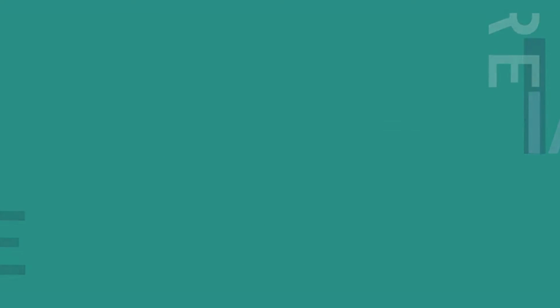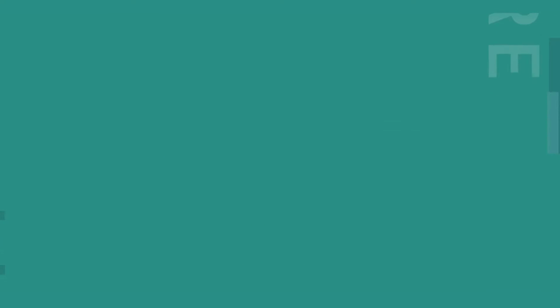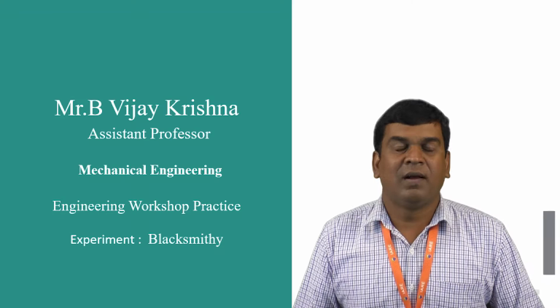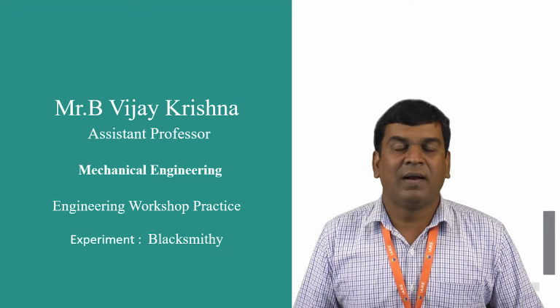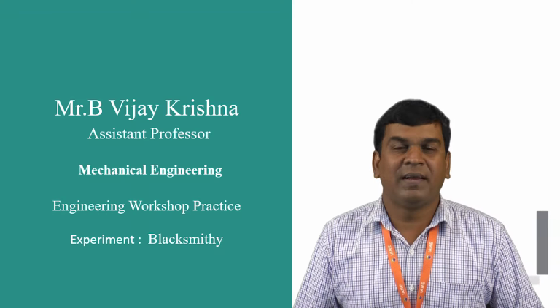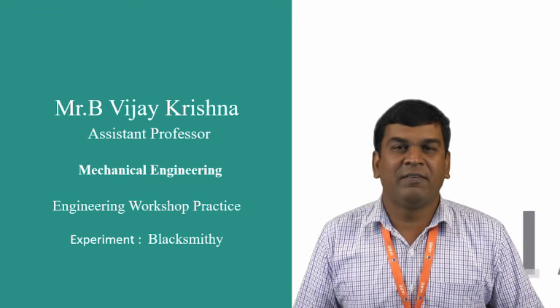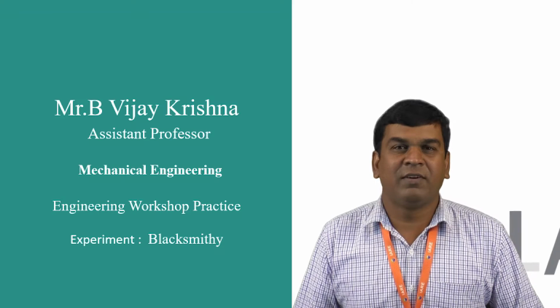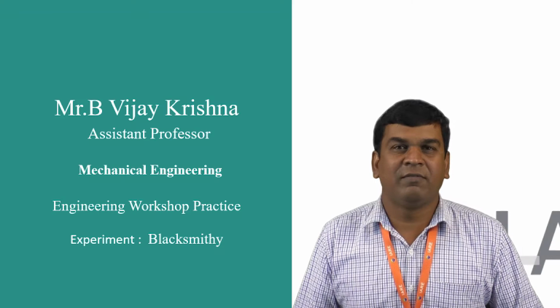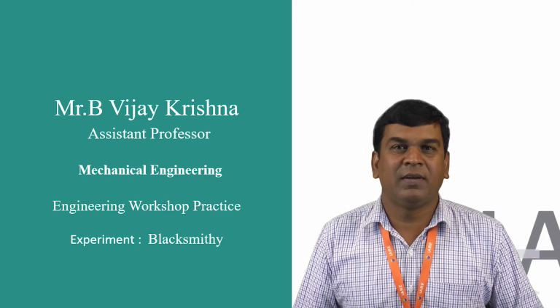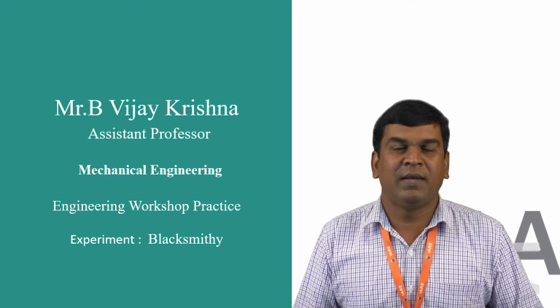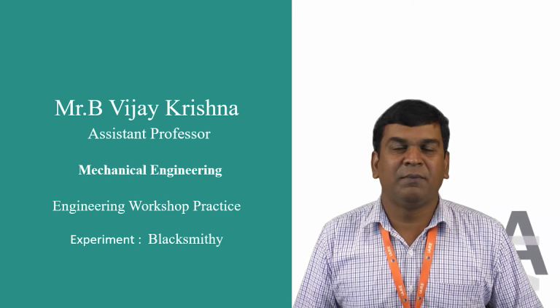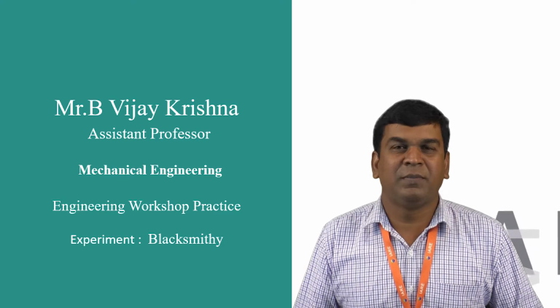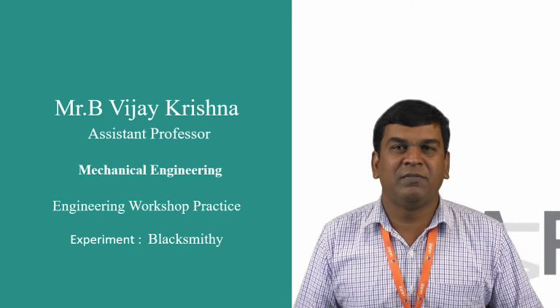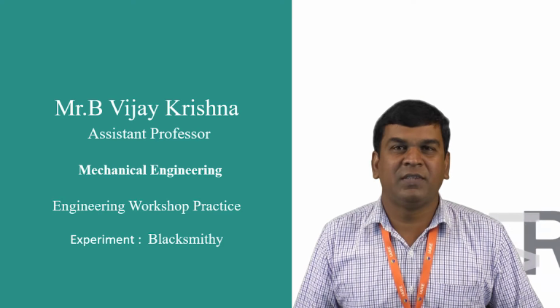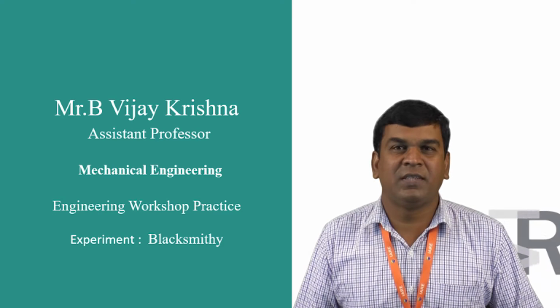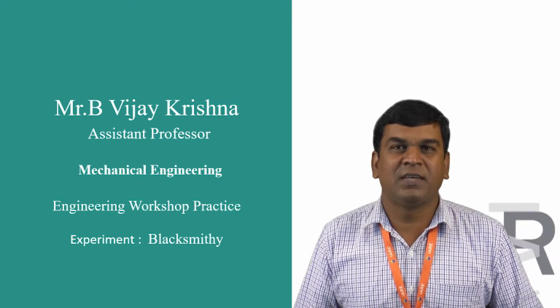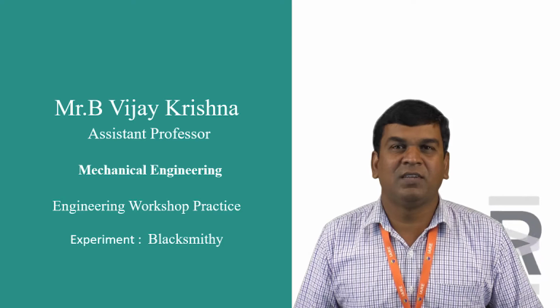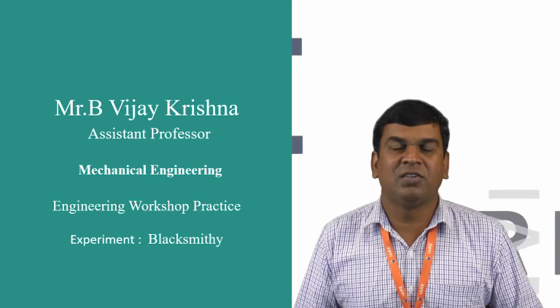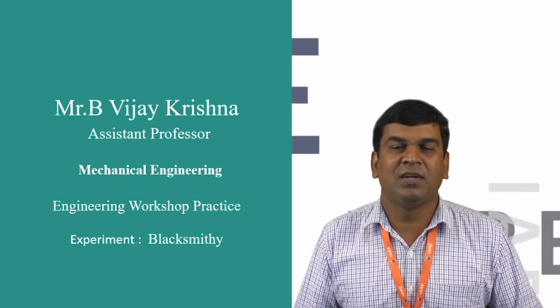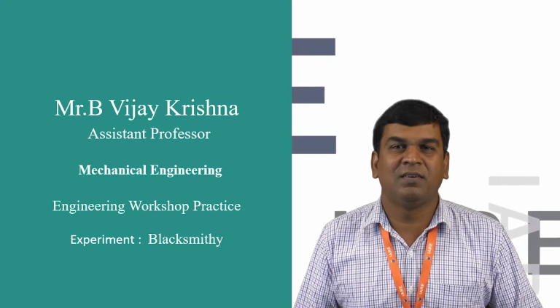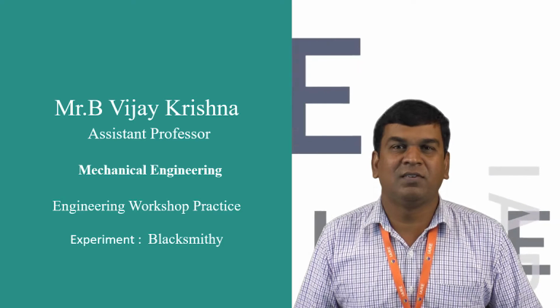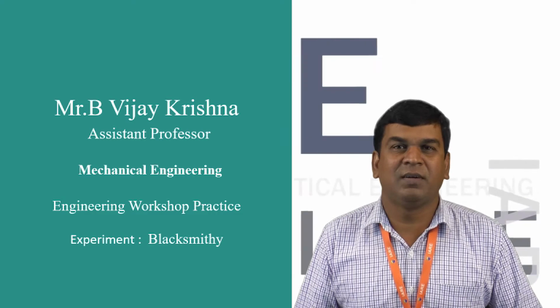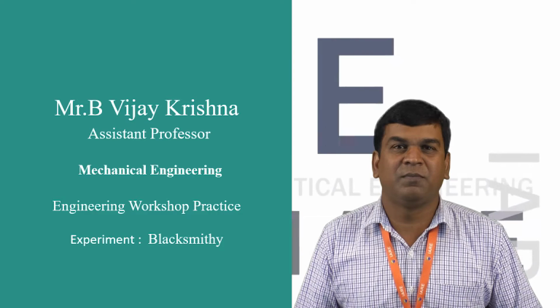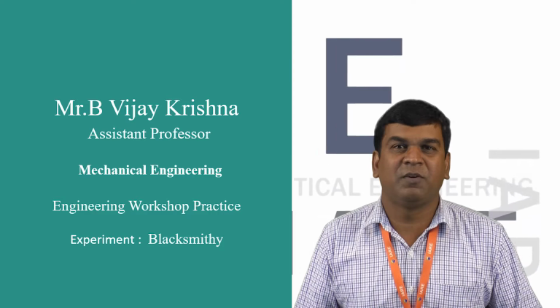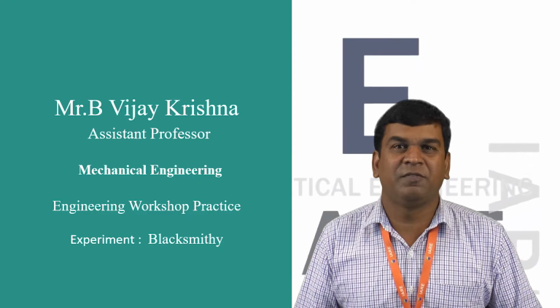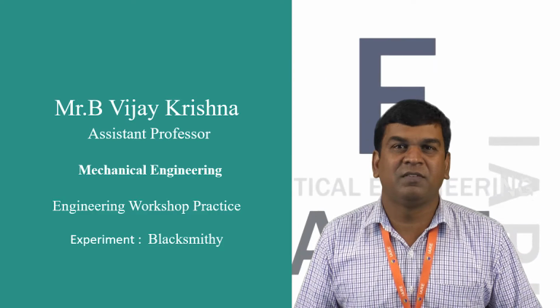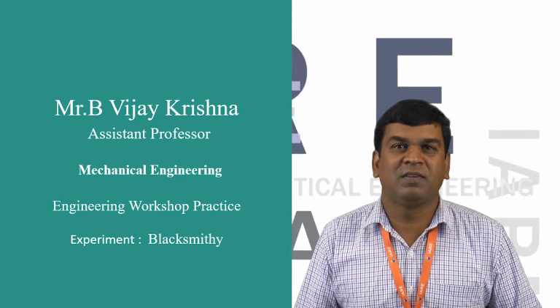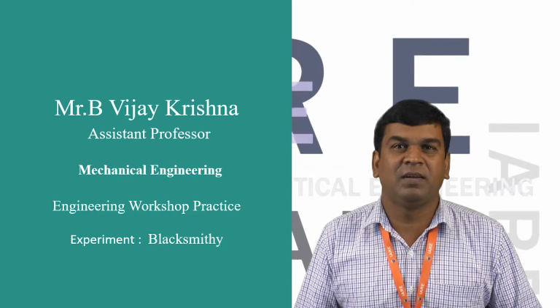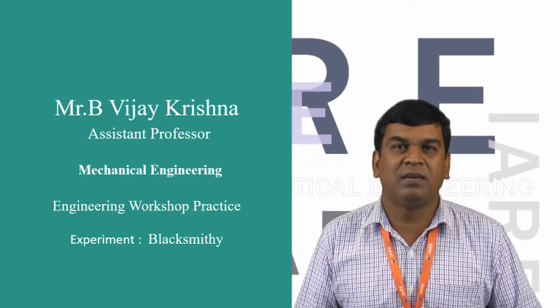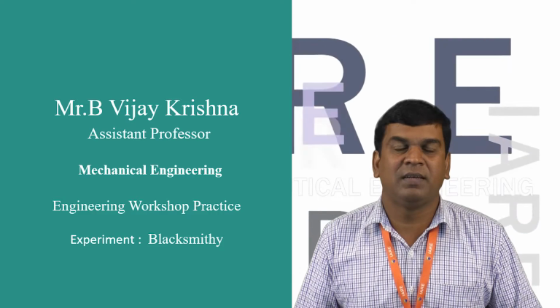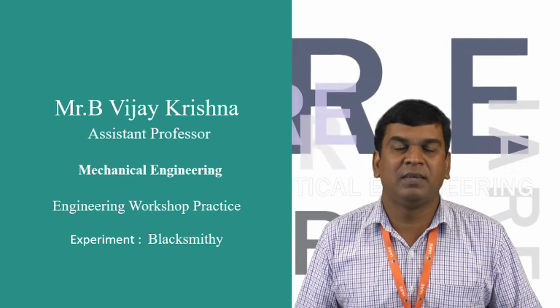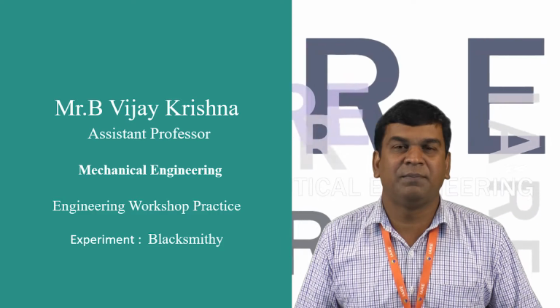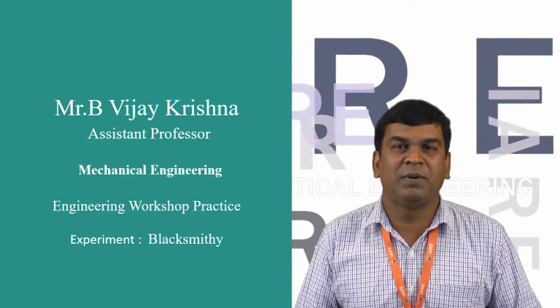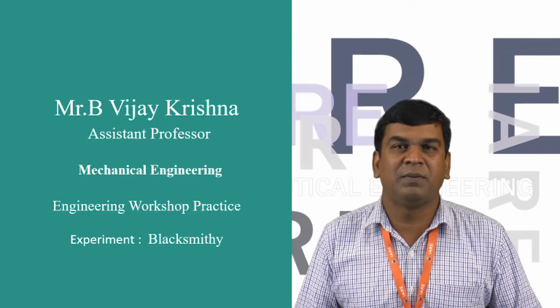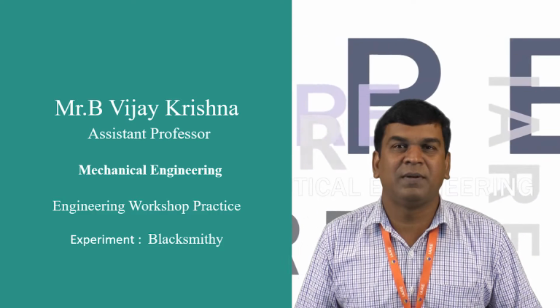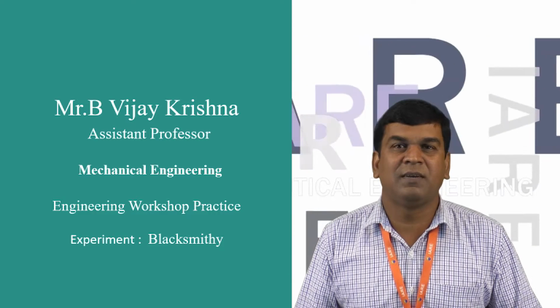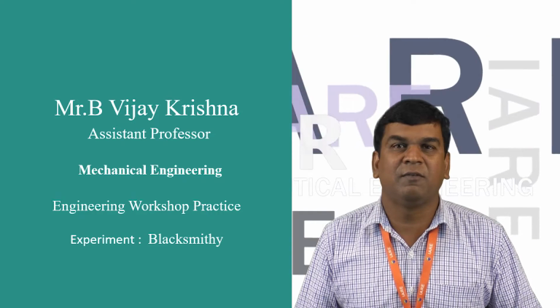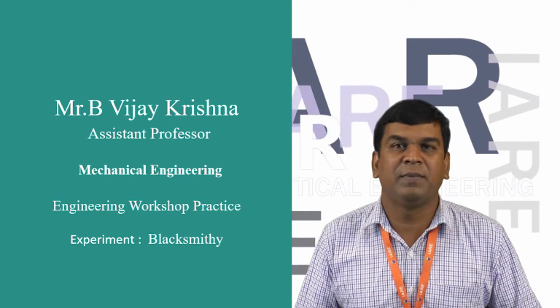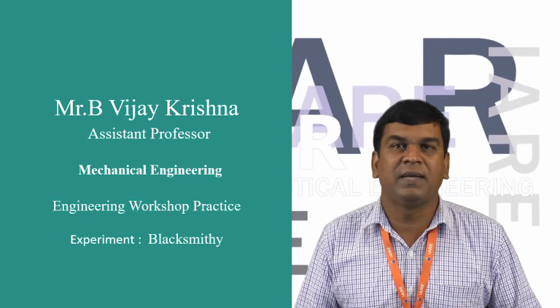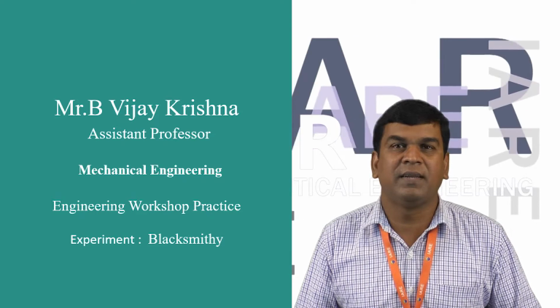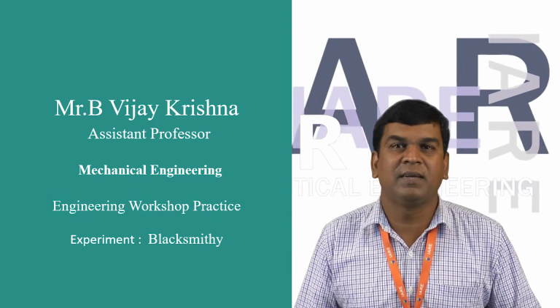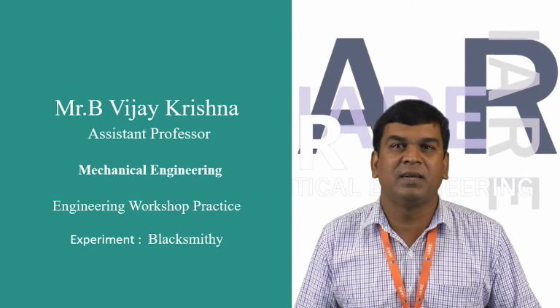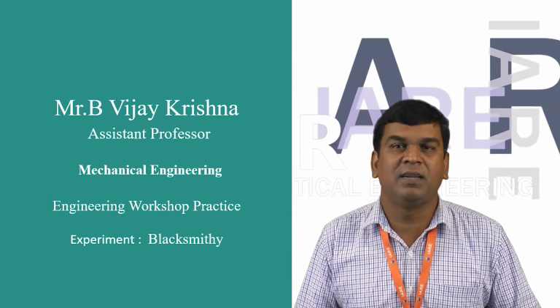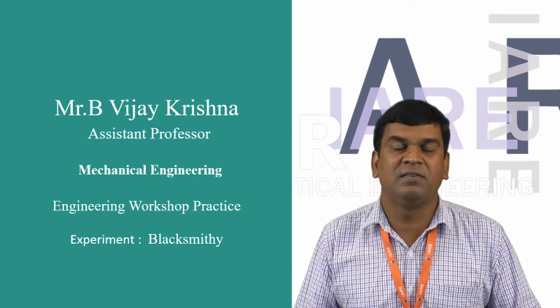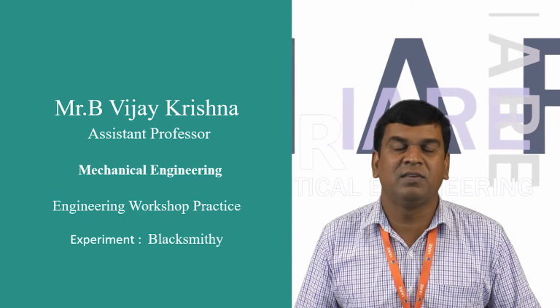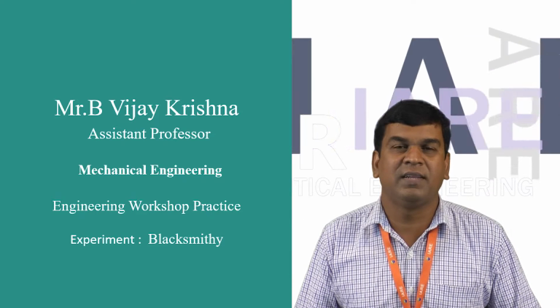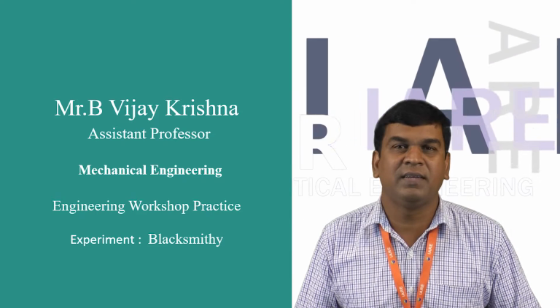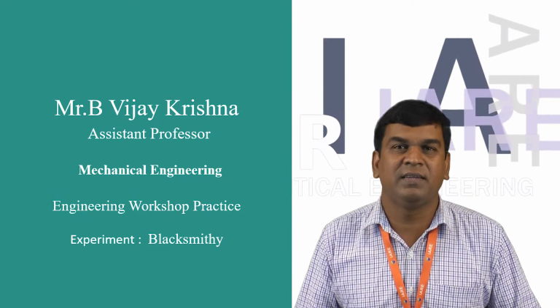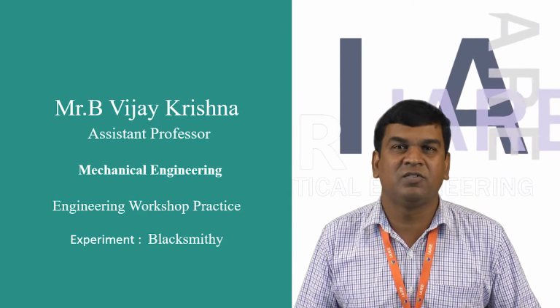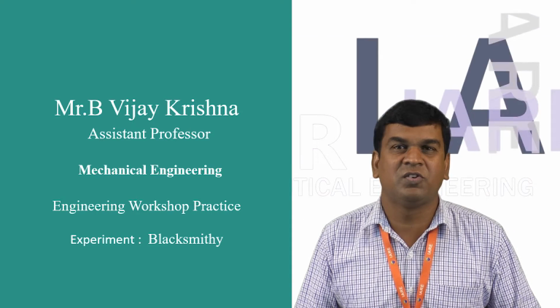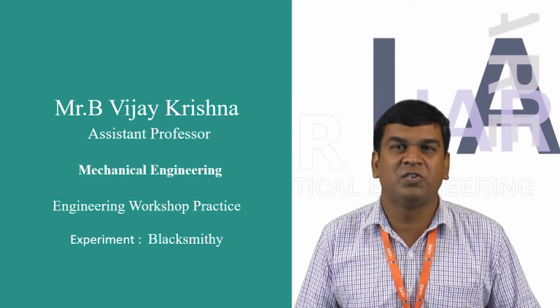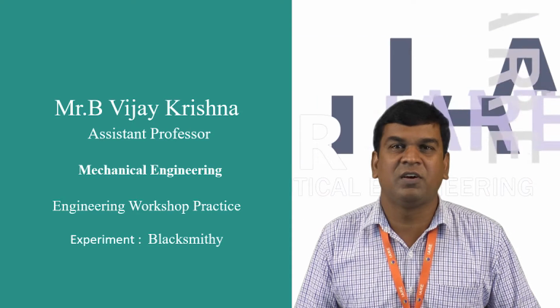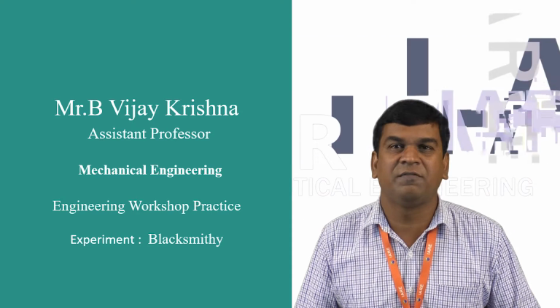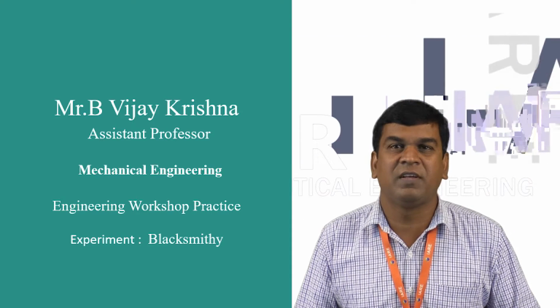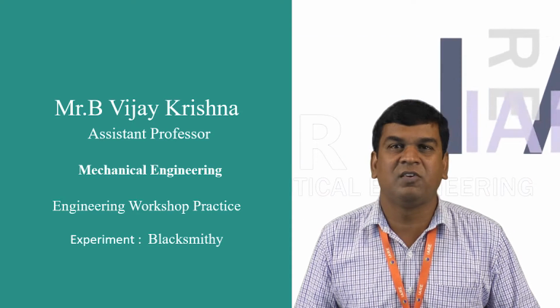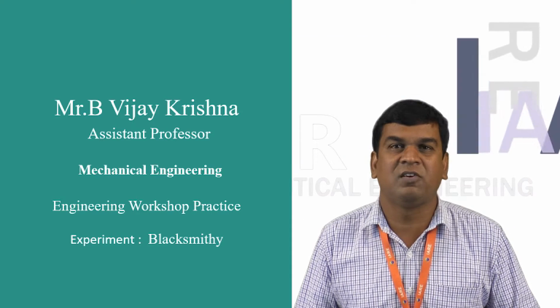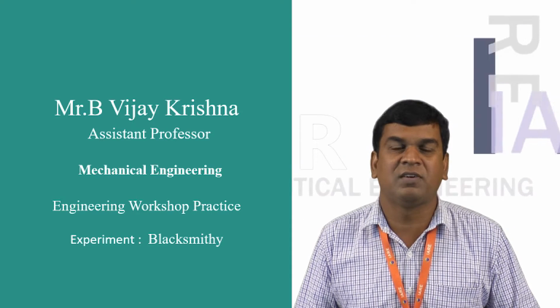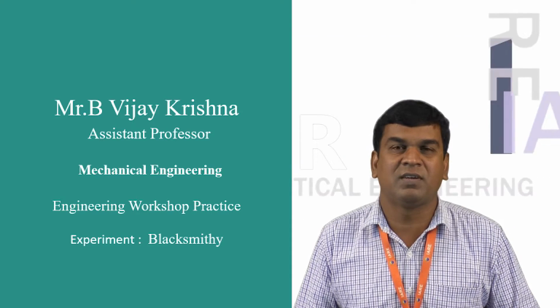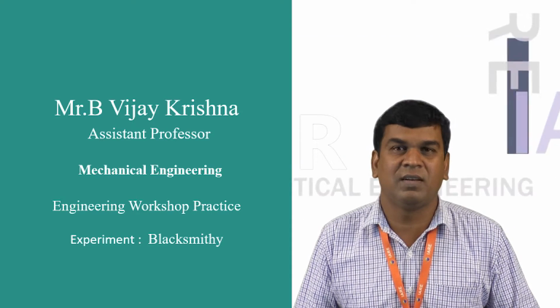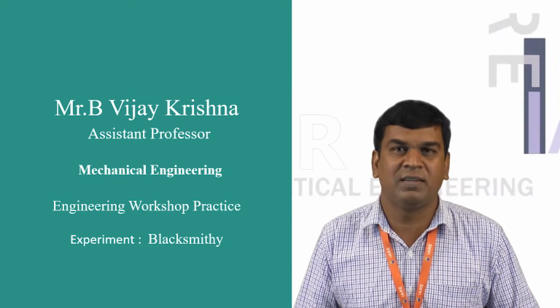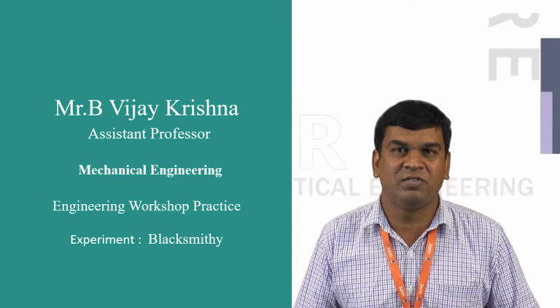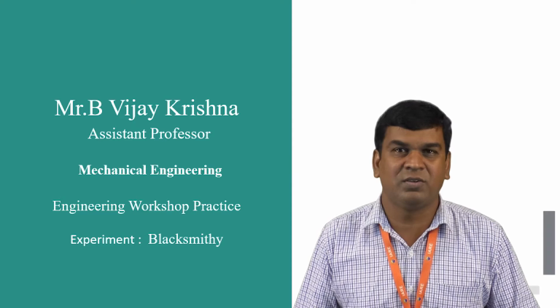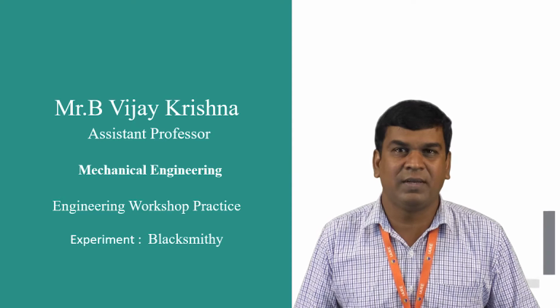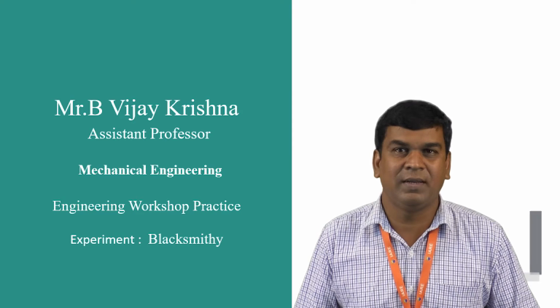Hi everyone, I am B.B.J. Krishna, Assistant Professor in the Department of Mechanical Engineering, Institute of Aeronautical Engineering.